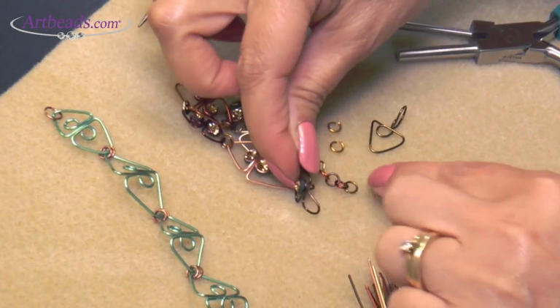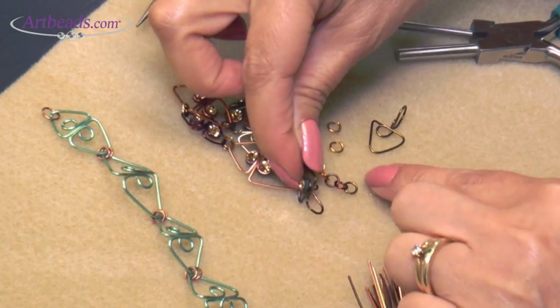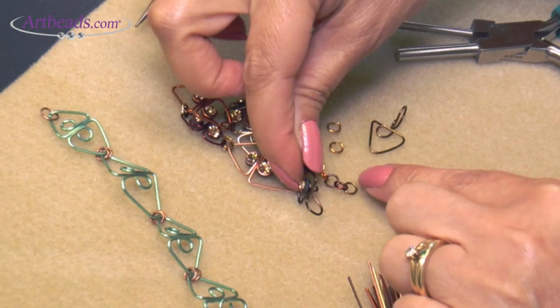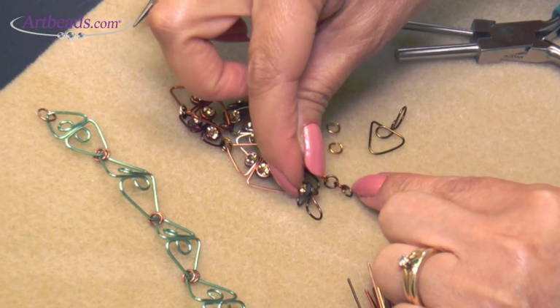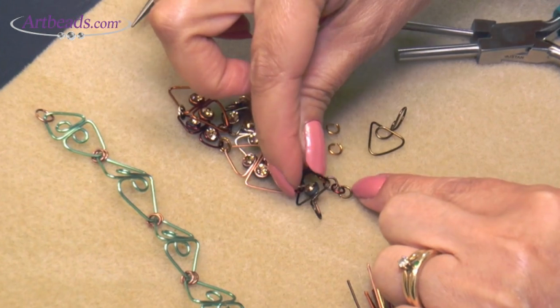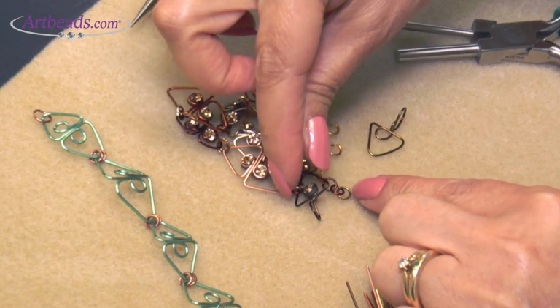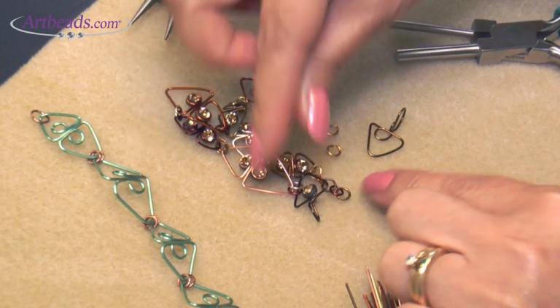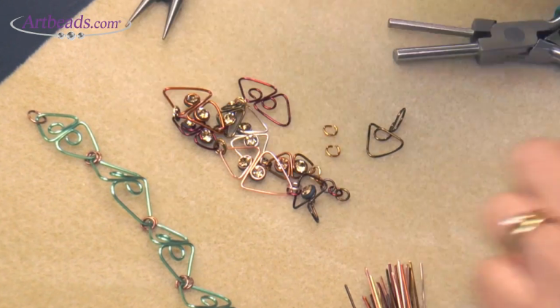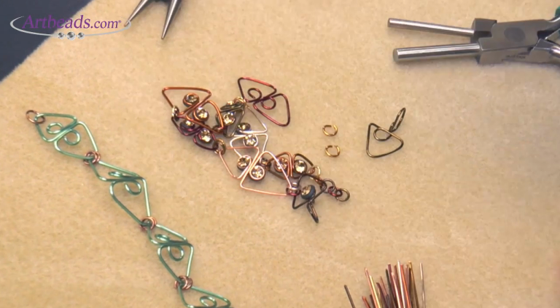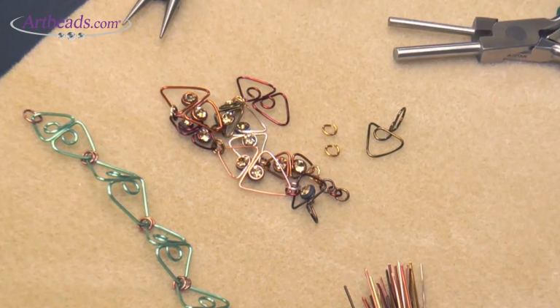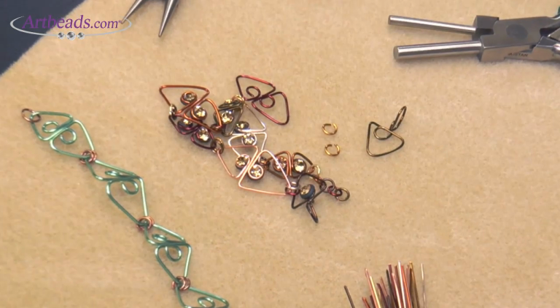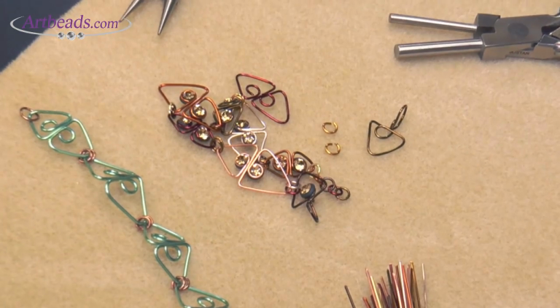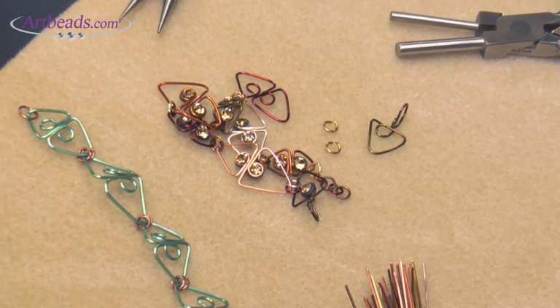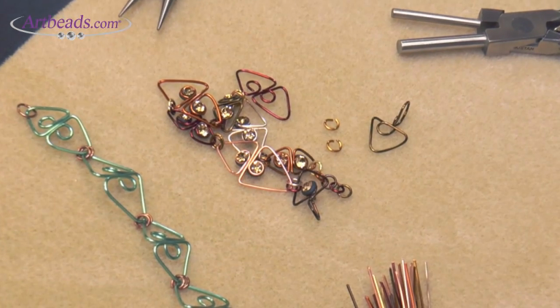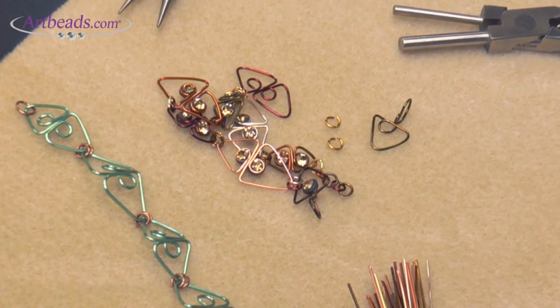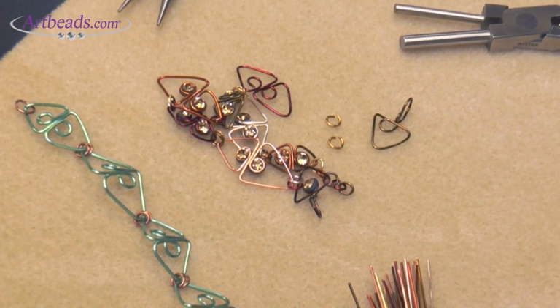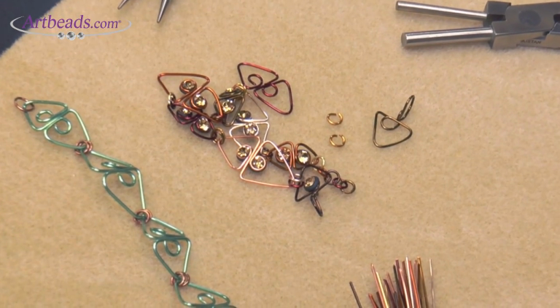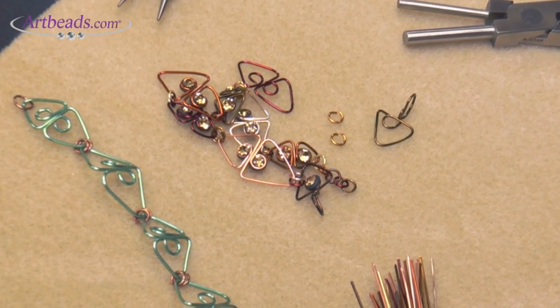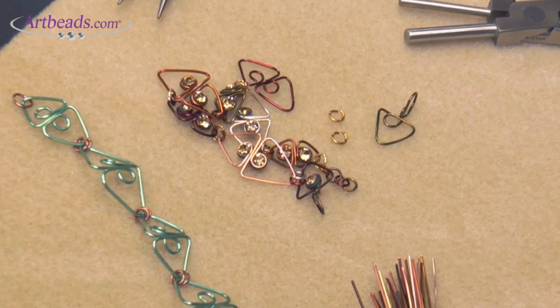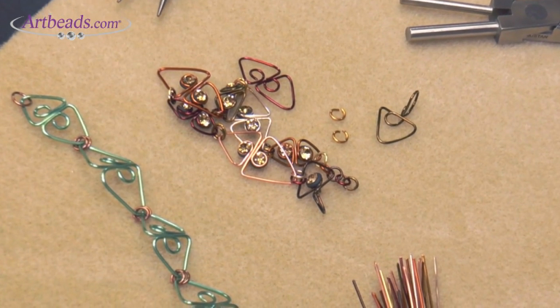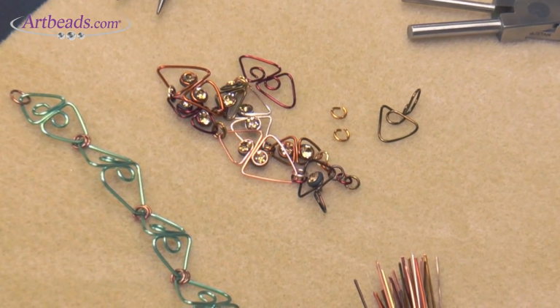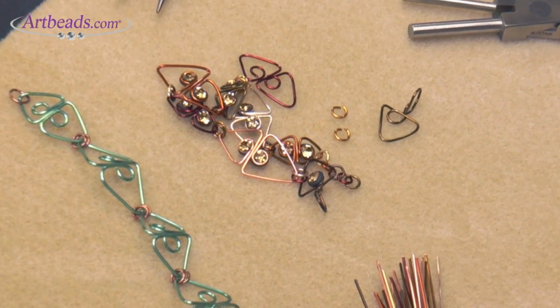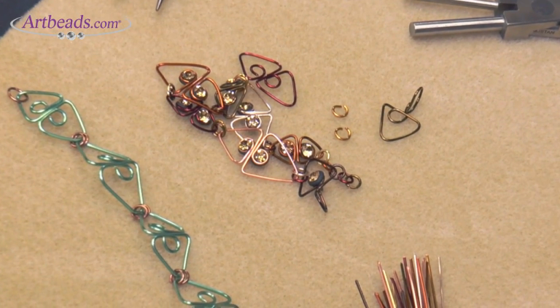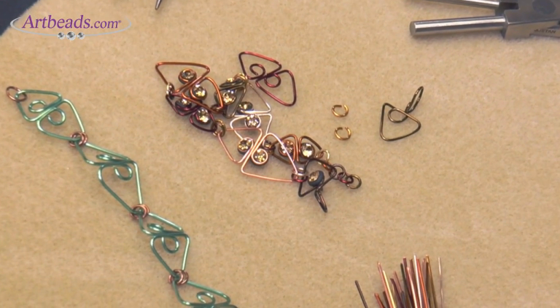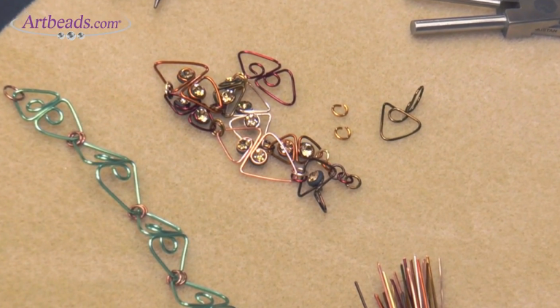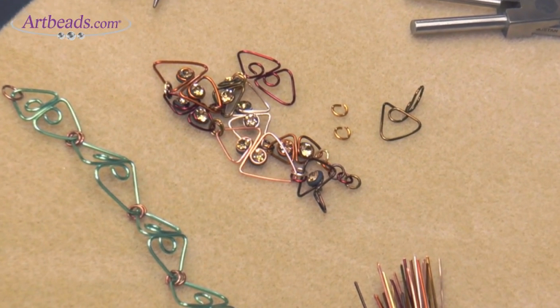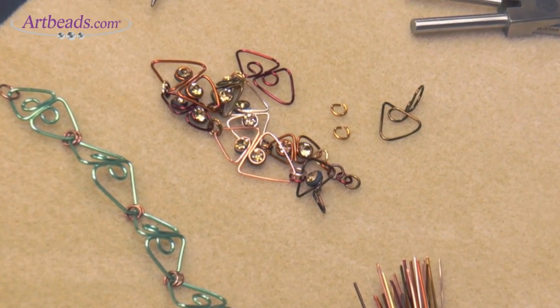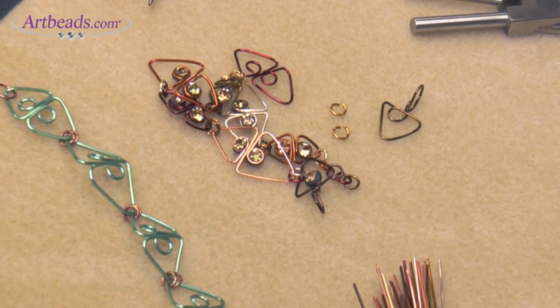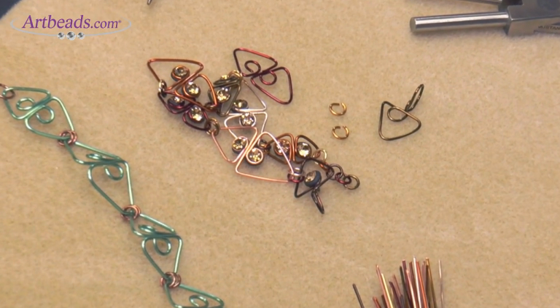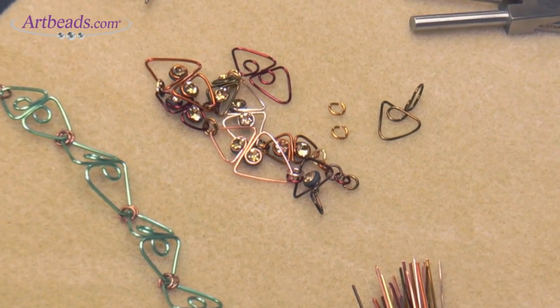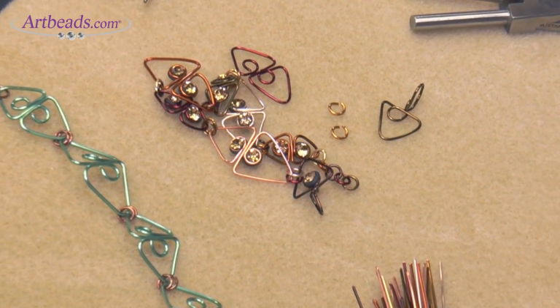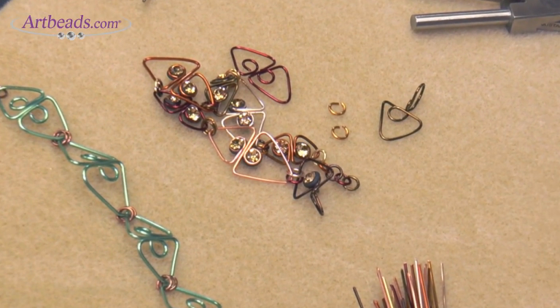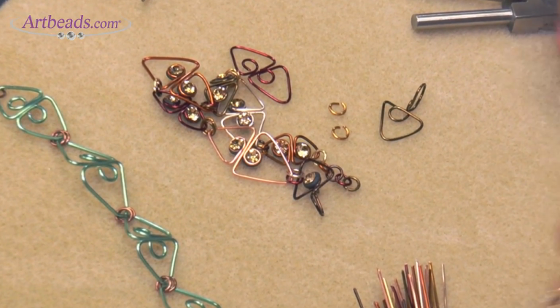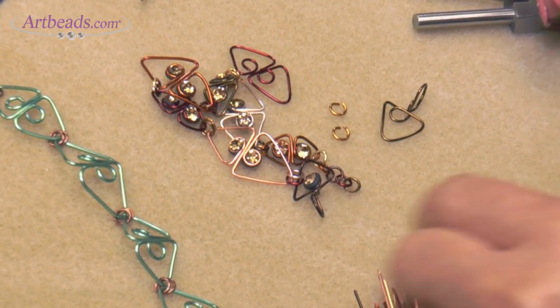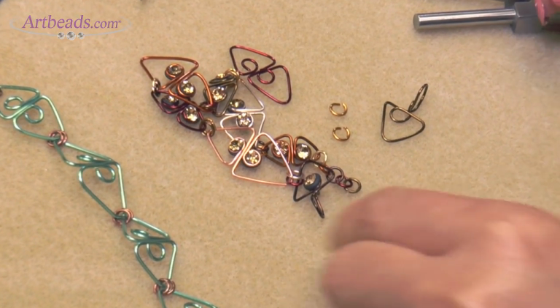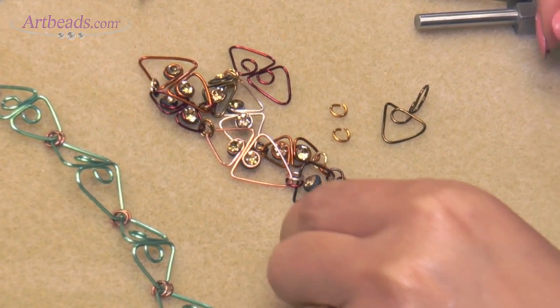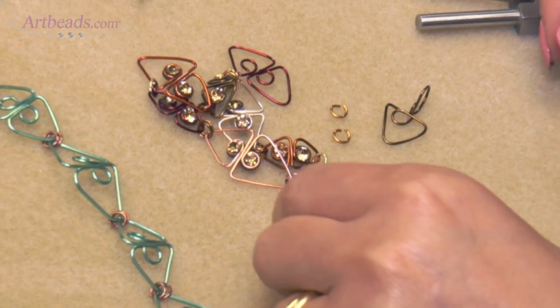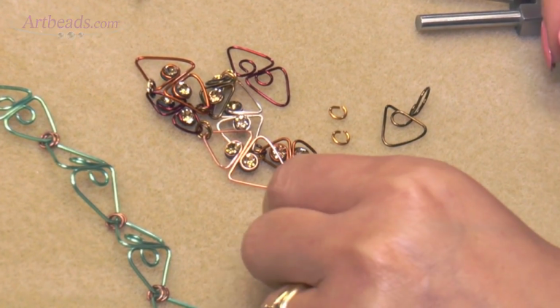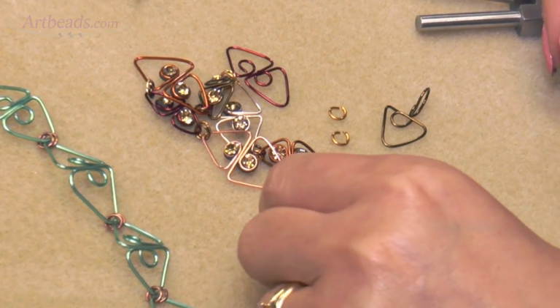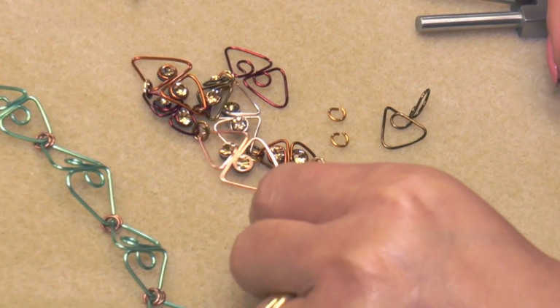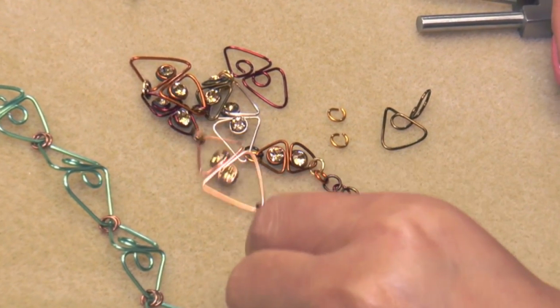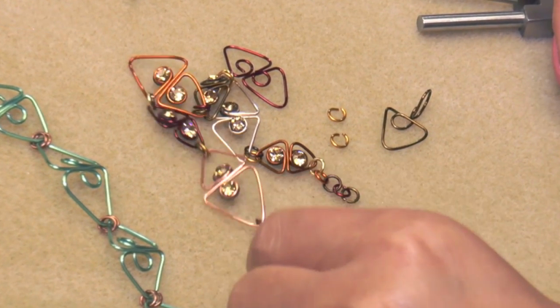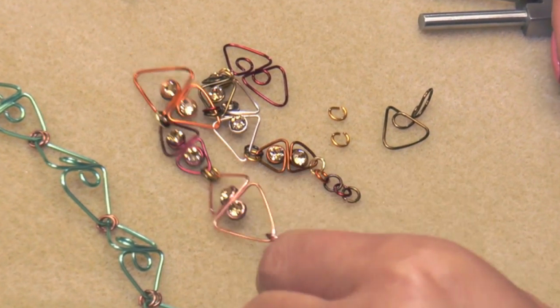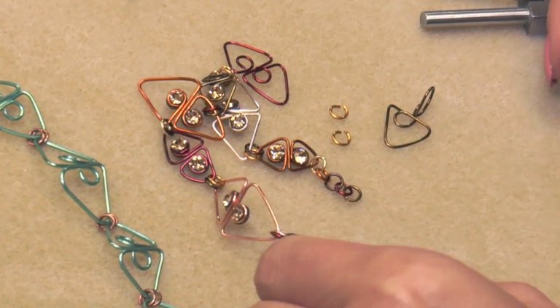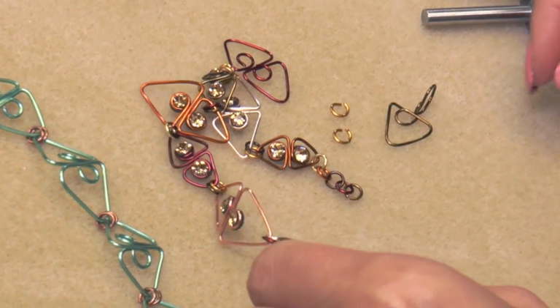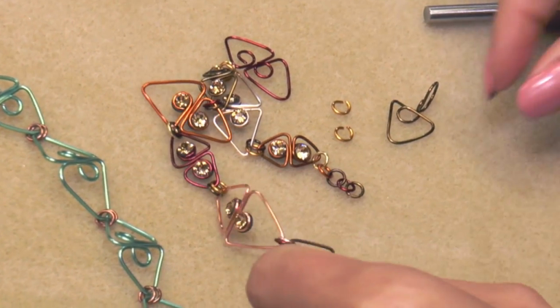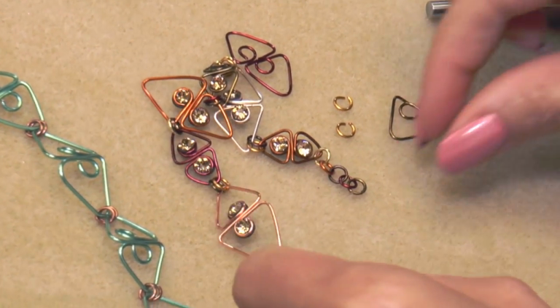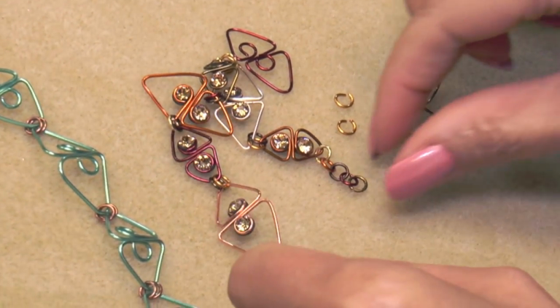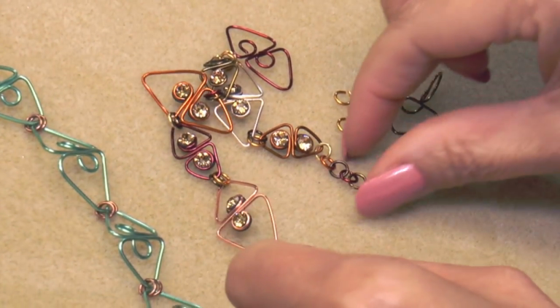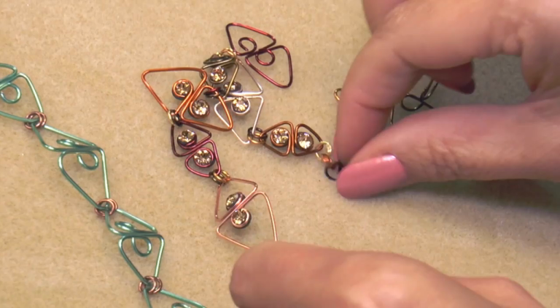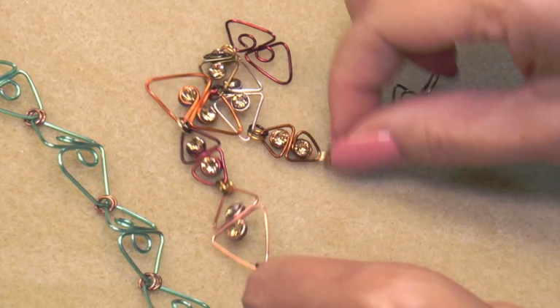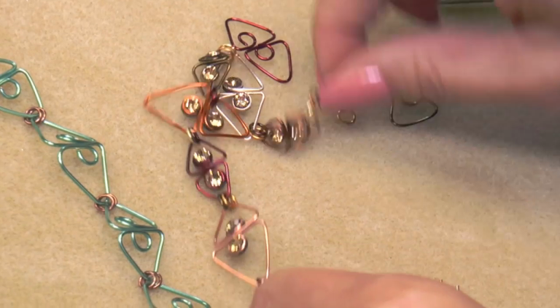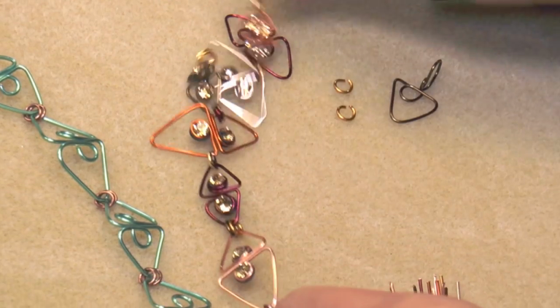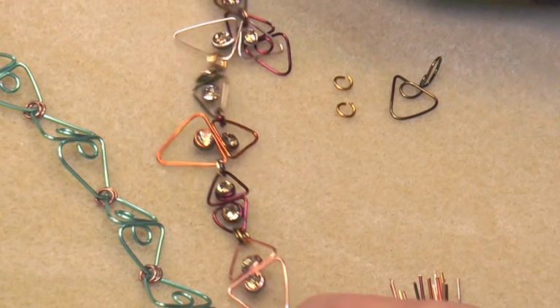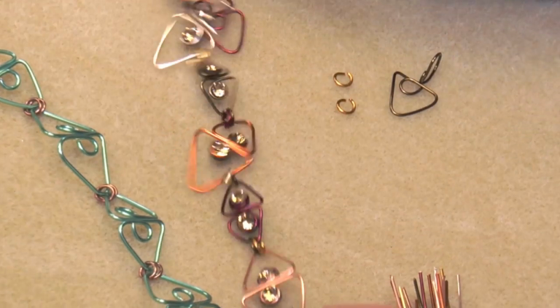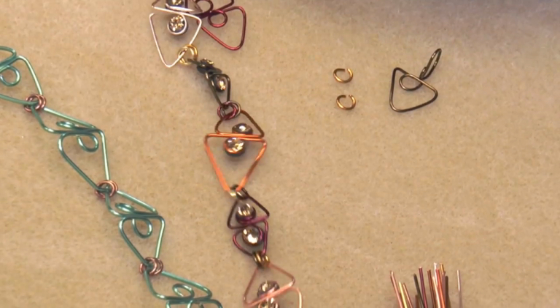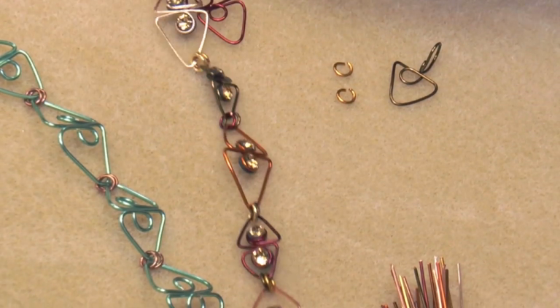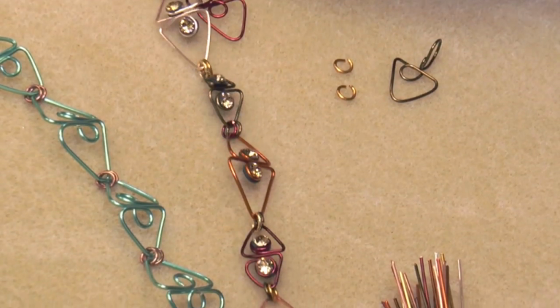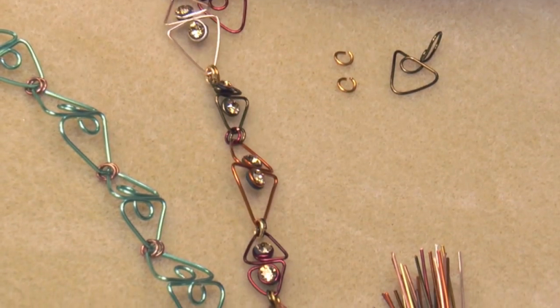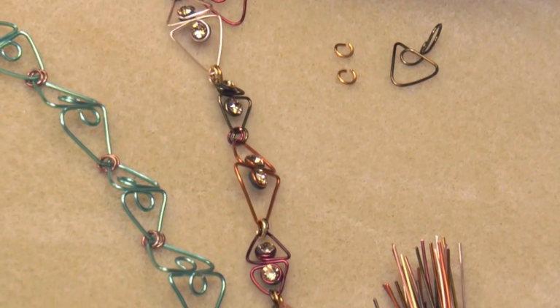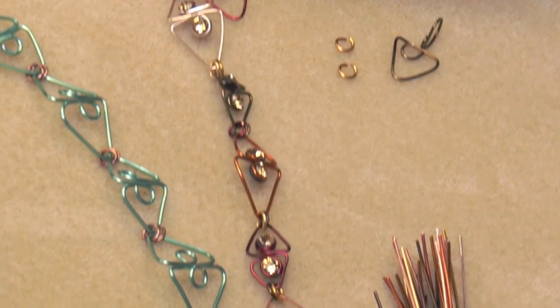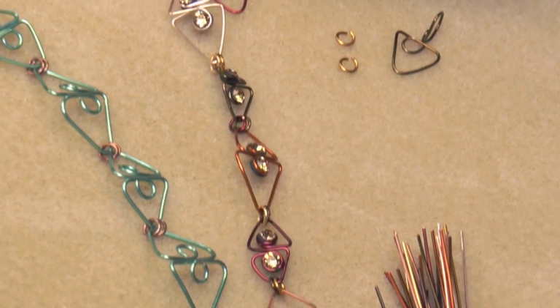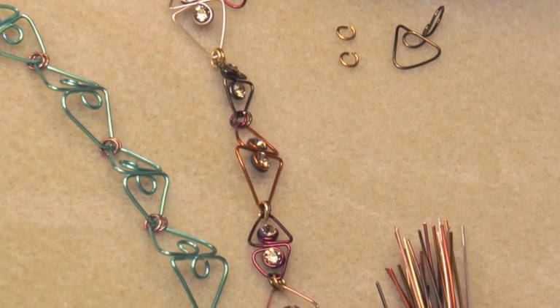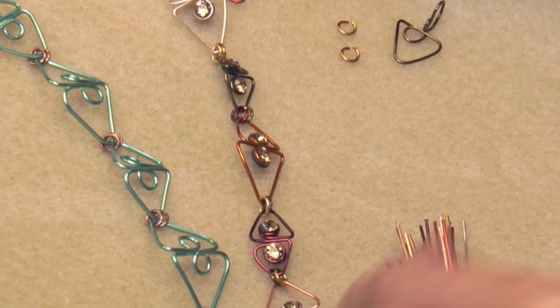And there you have the Trillium bracelet using the Weber's pliers. Thanks, Cynthia!